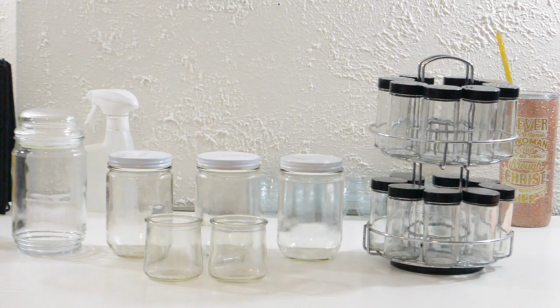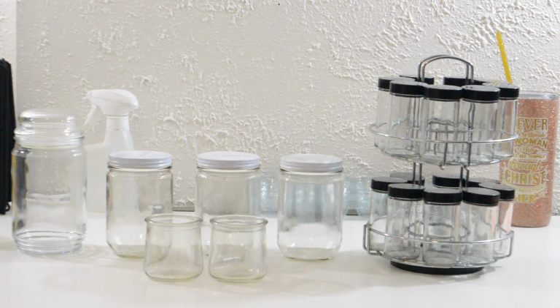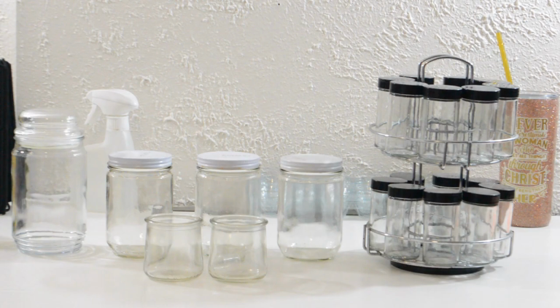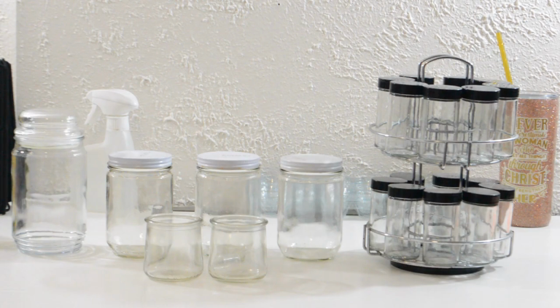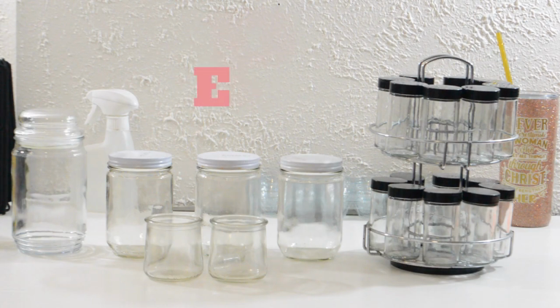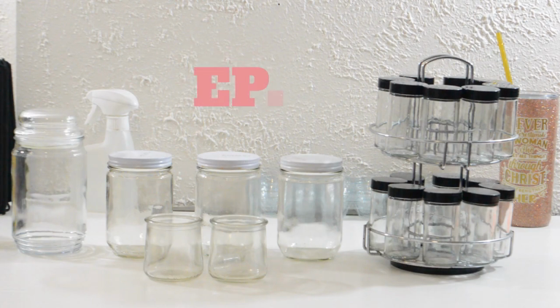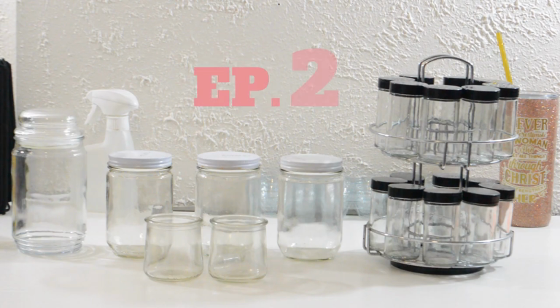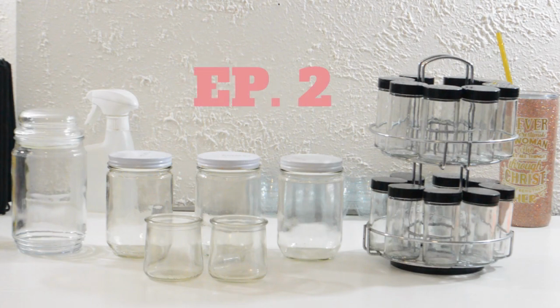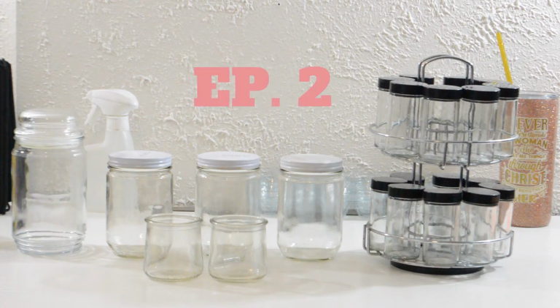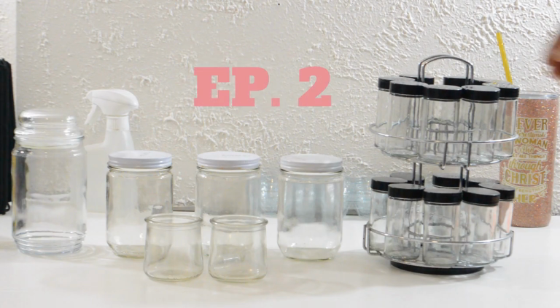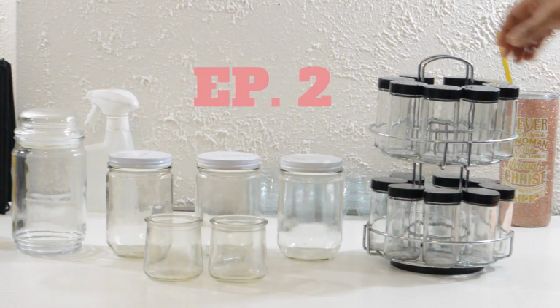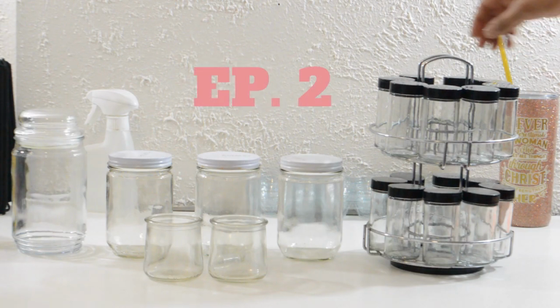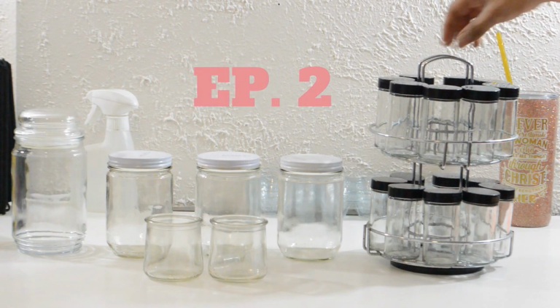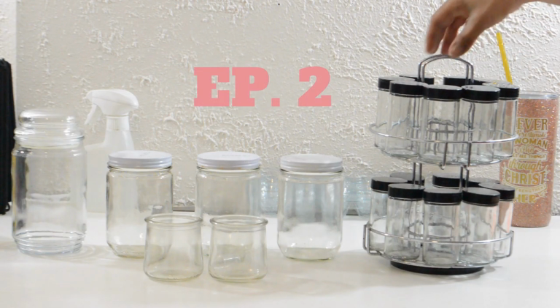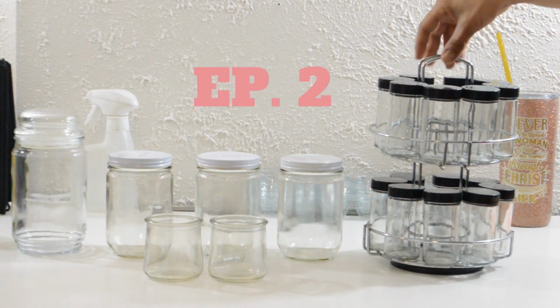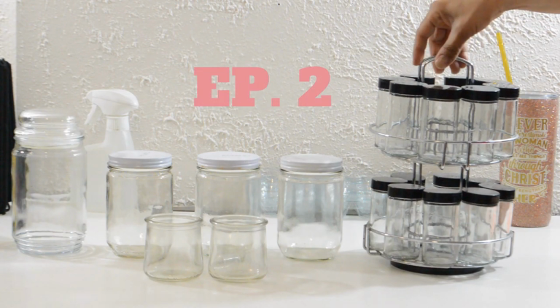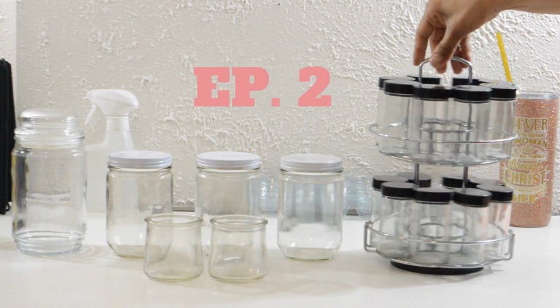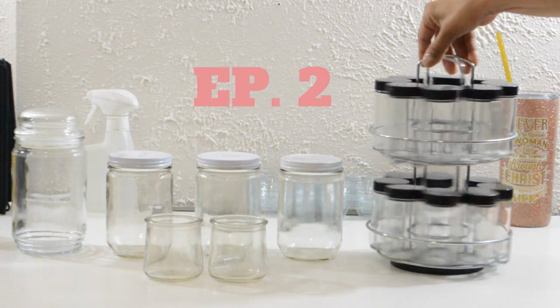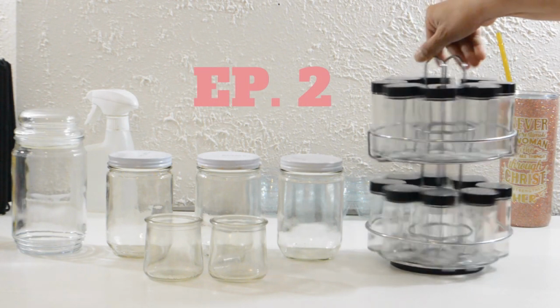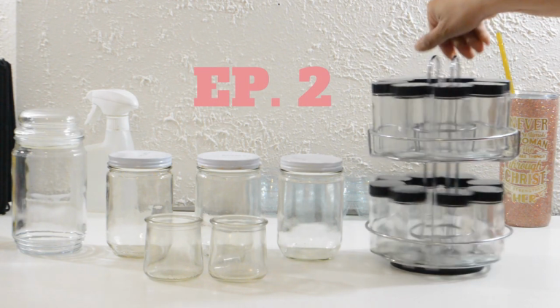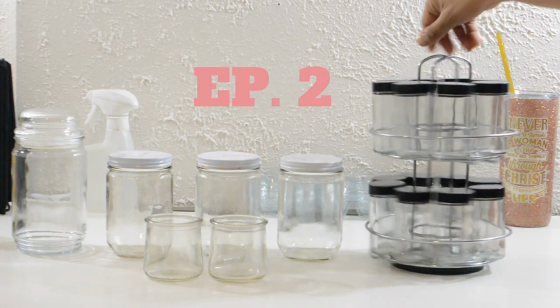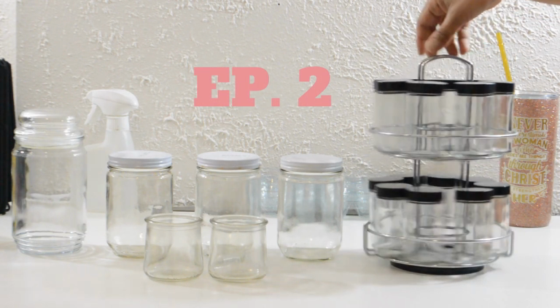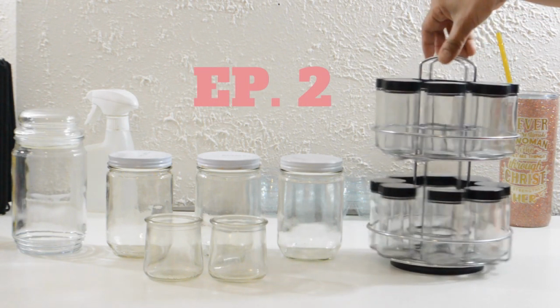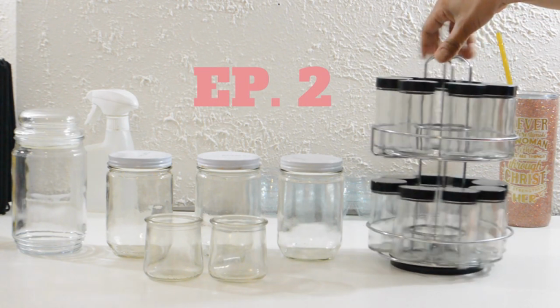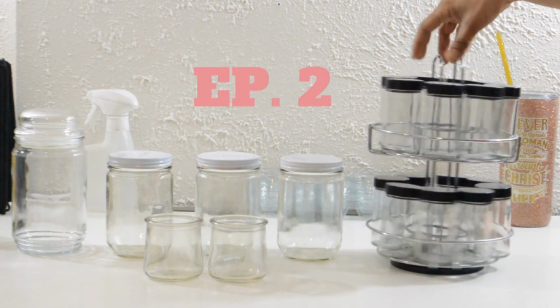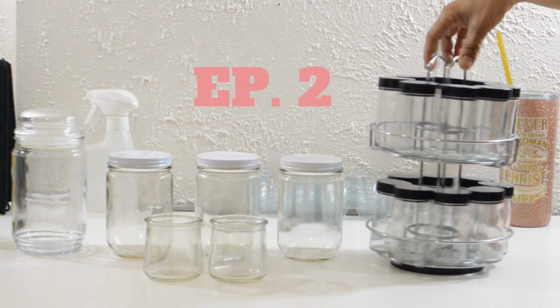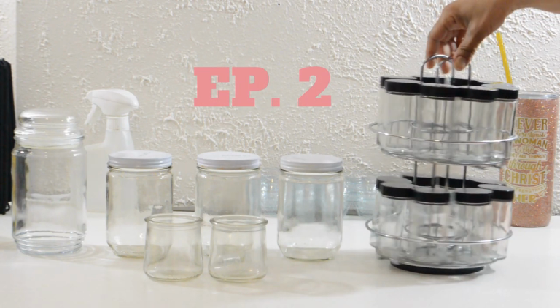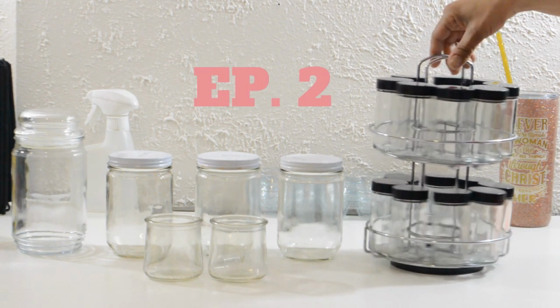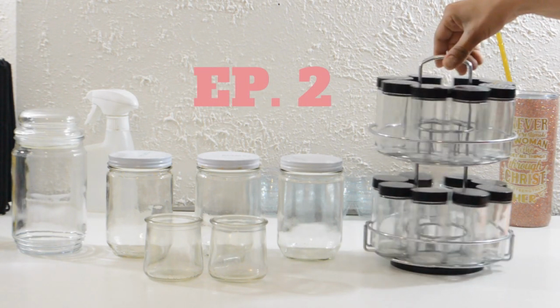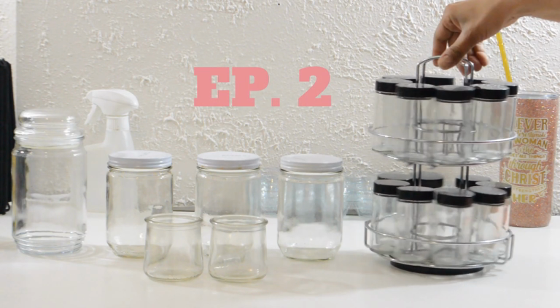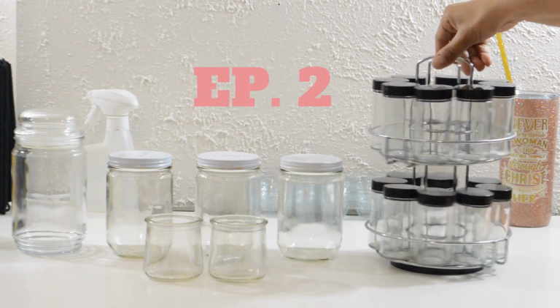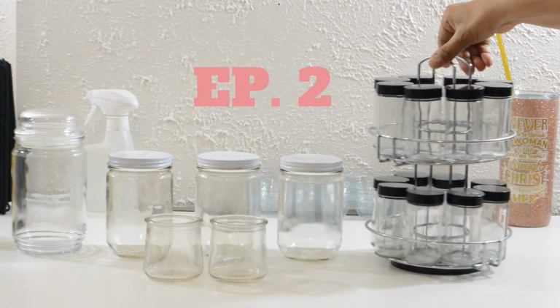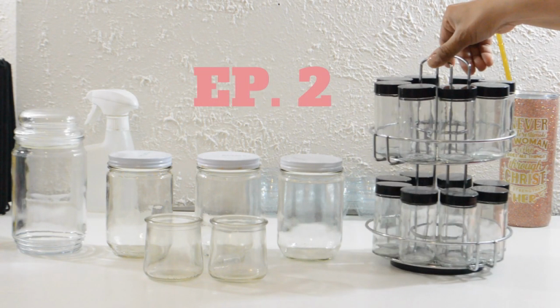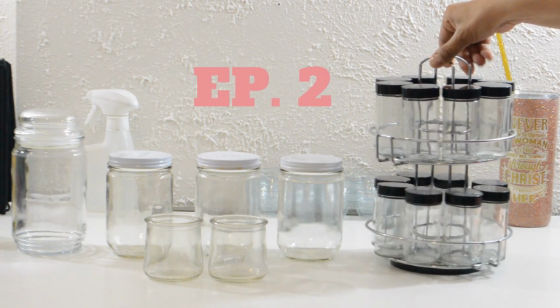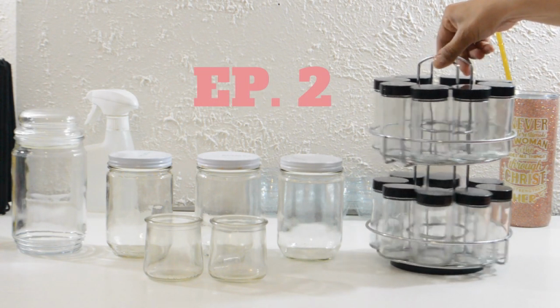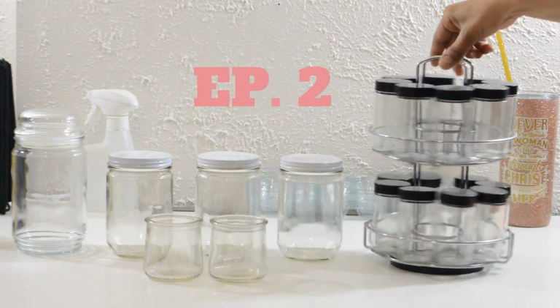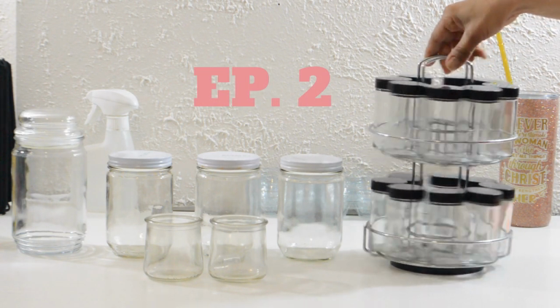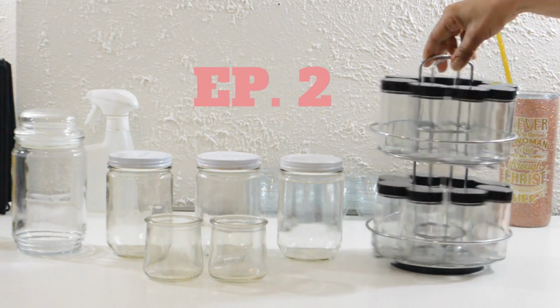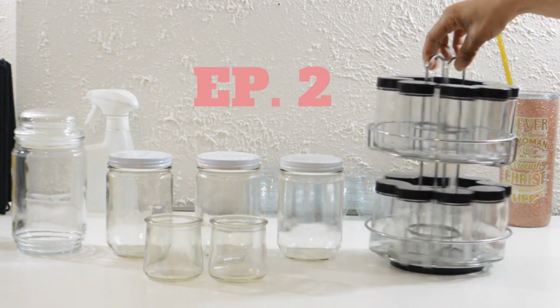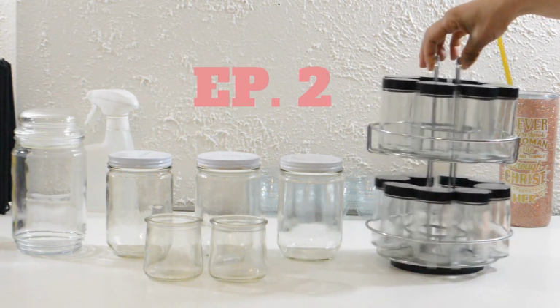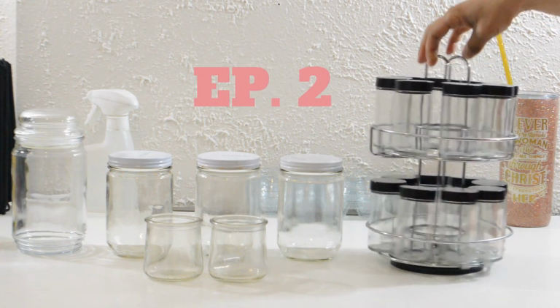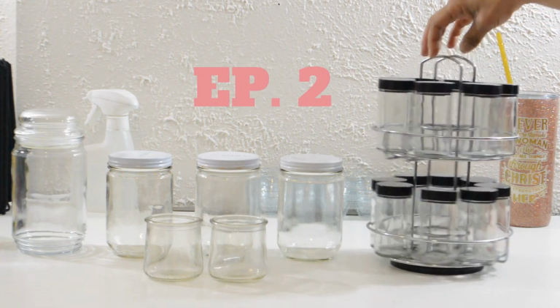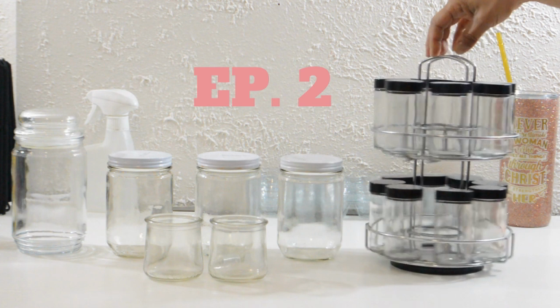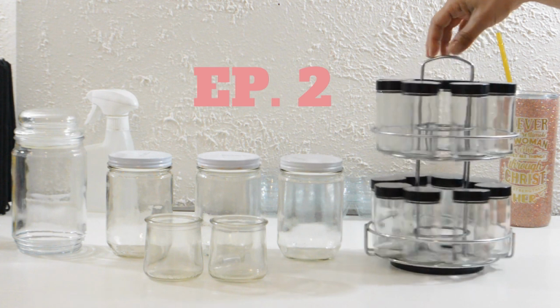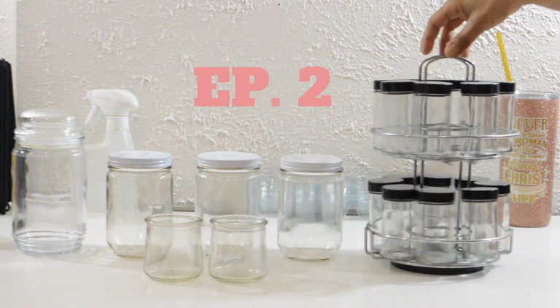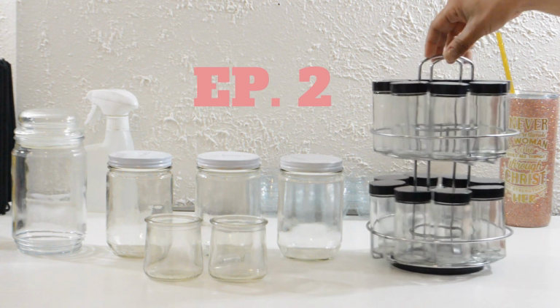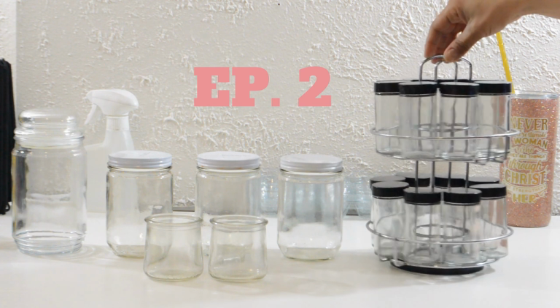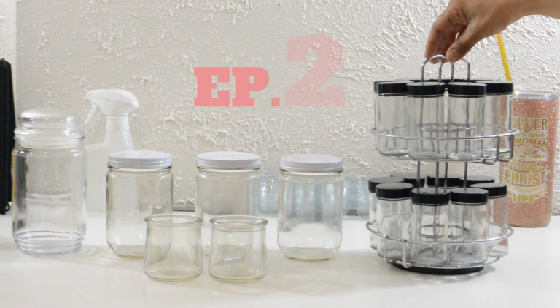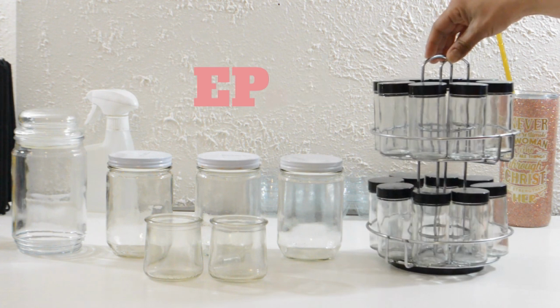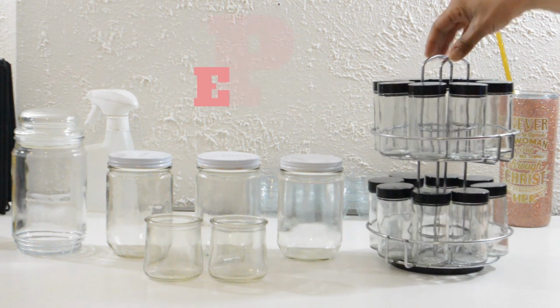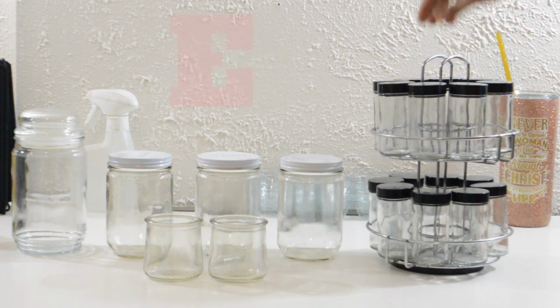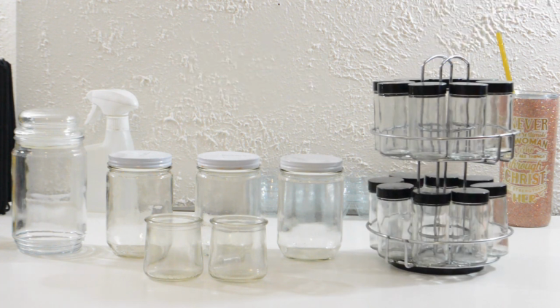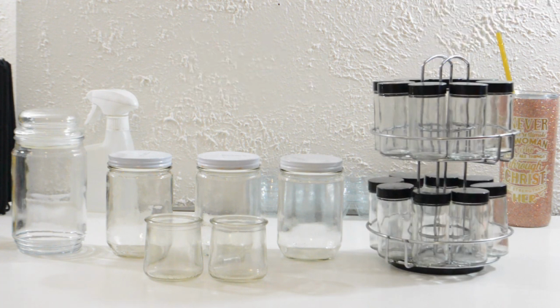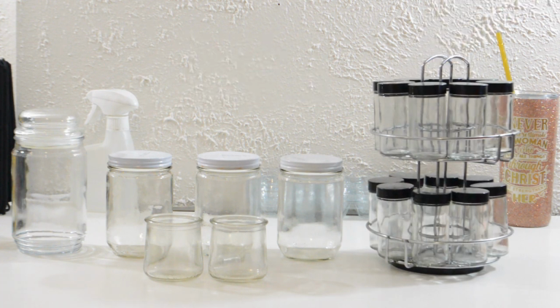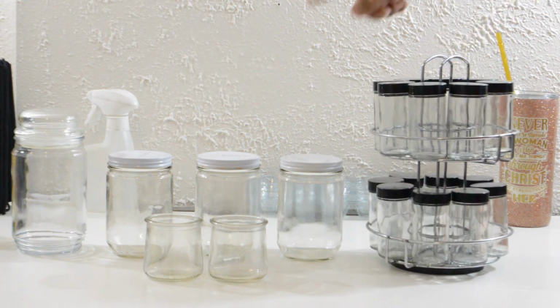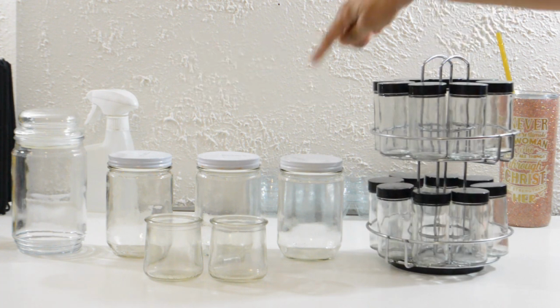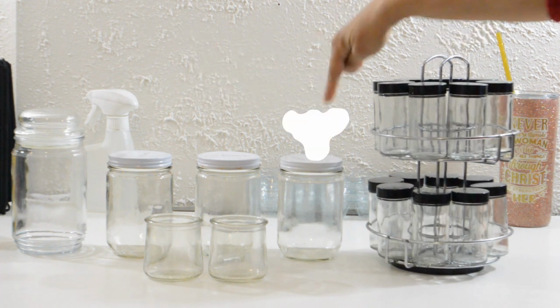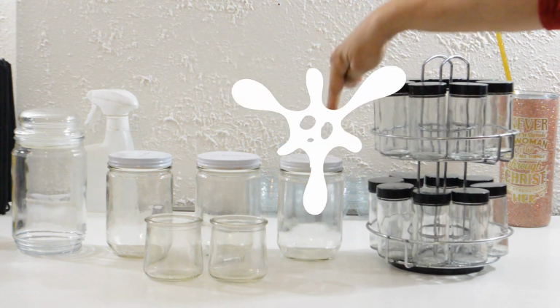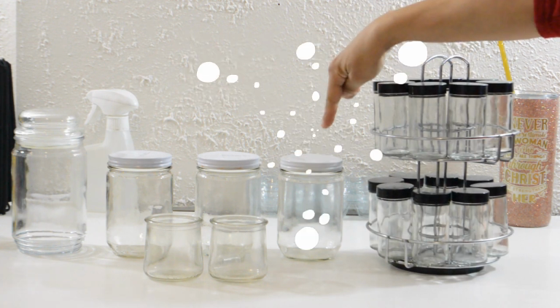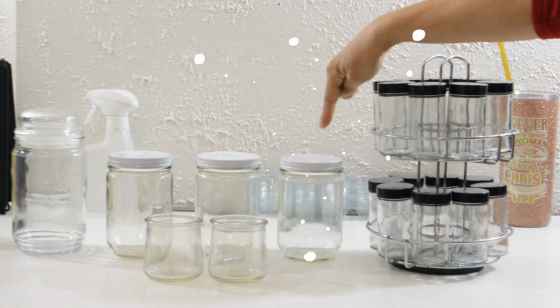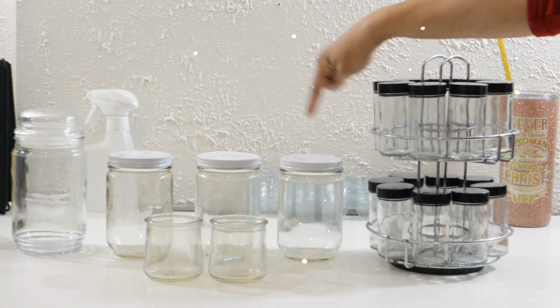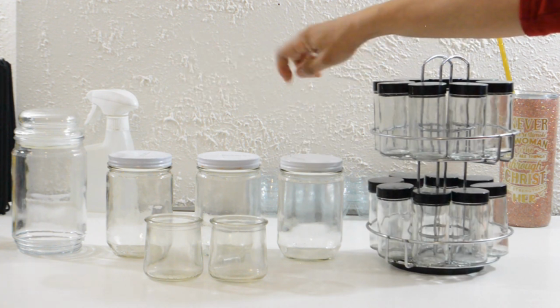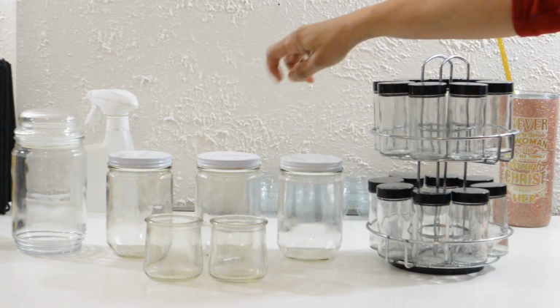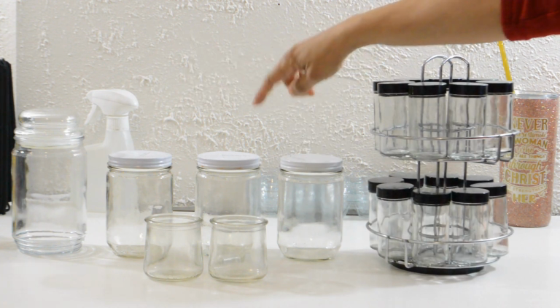Today I'll be showing you how I organized my art supplies on my new crafting table, upcycling my old spice rack and some glass jars.